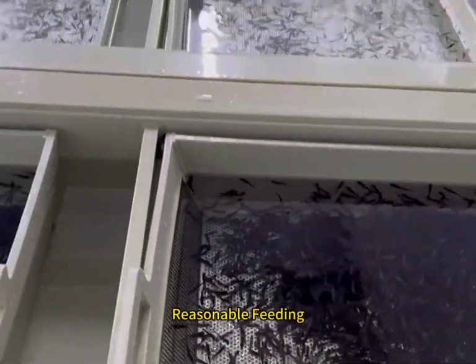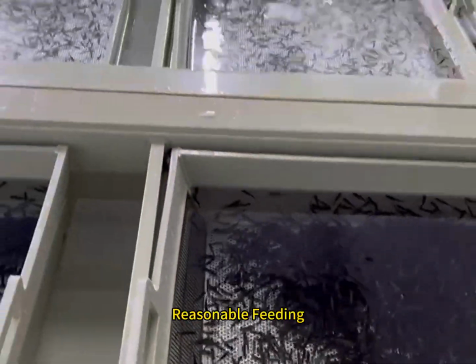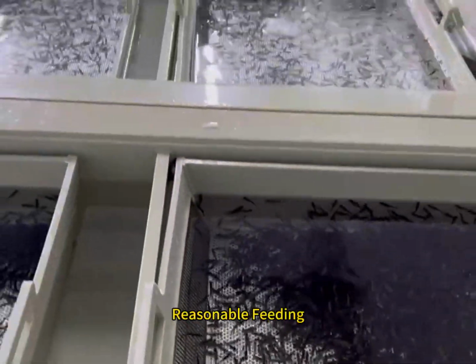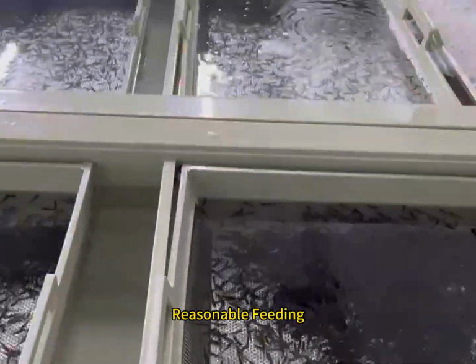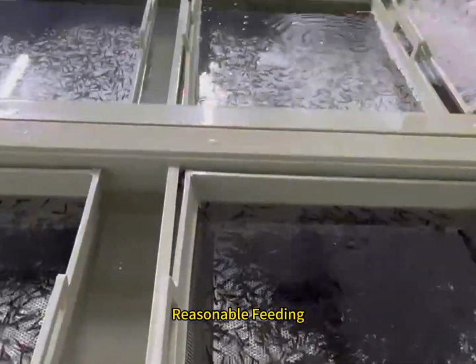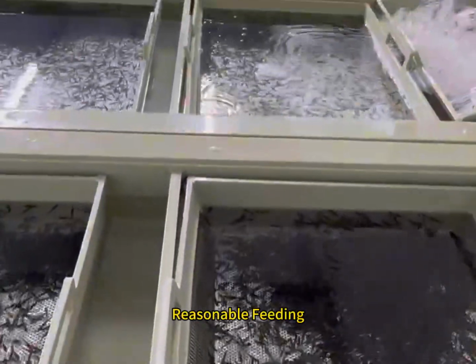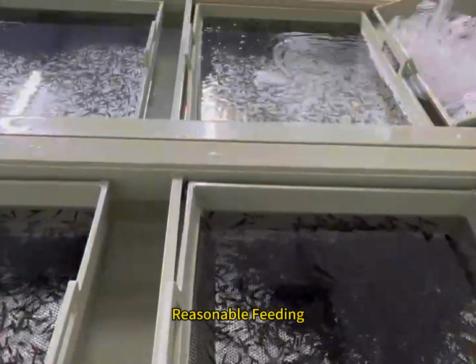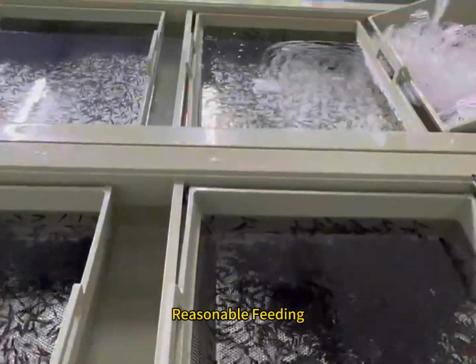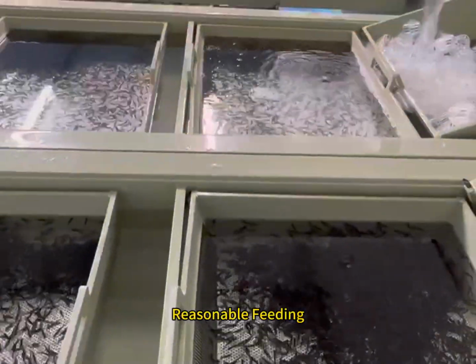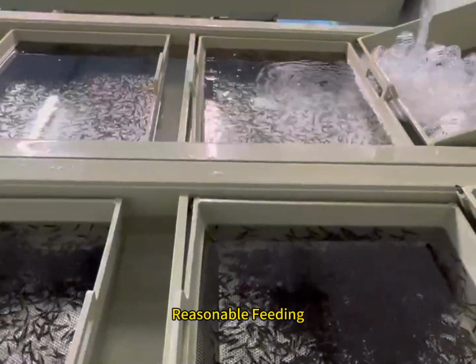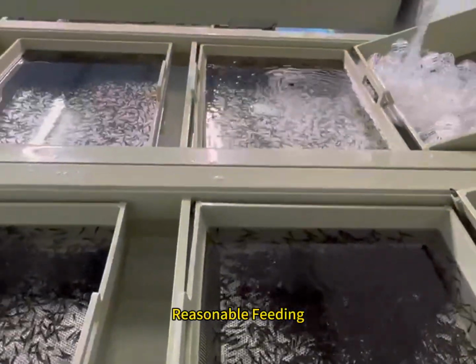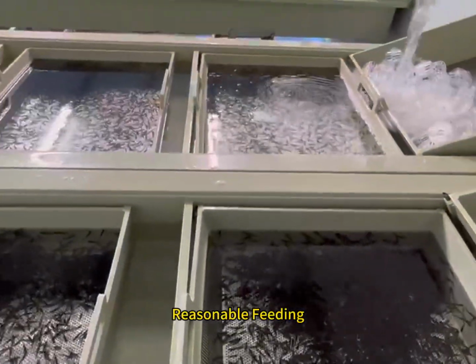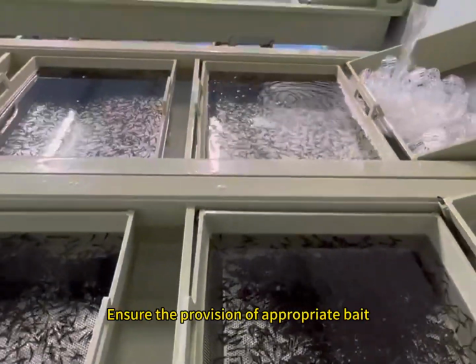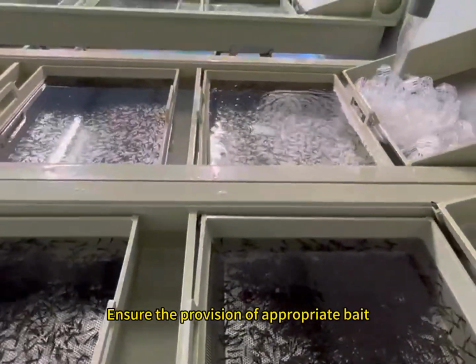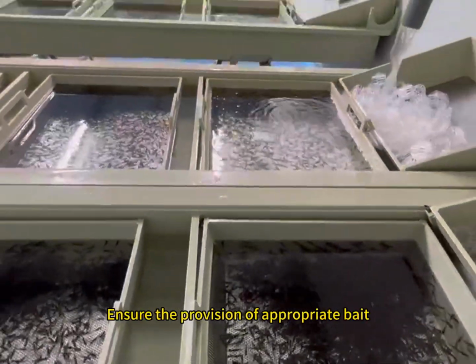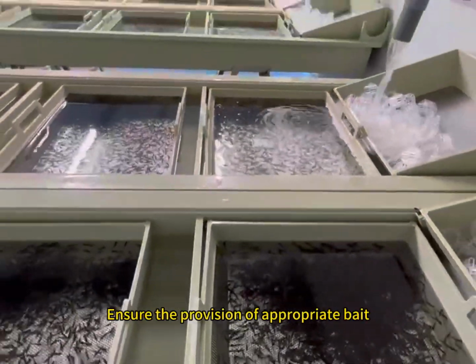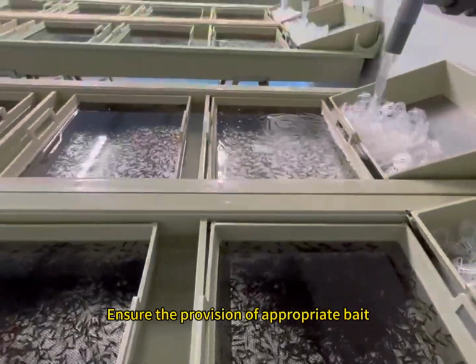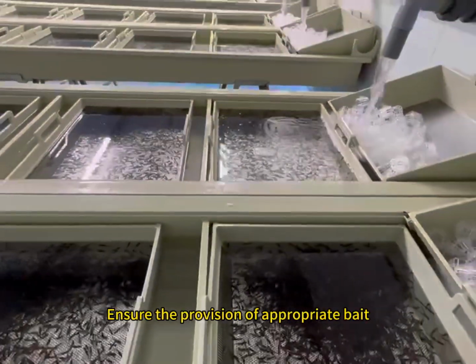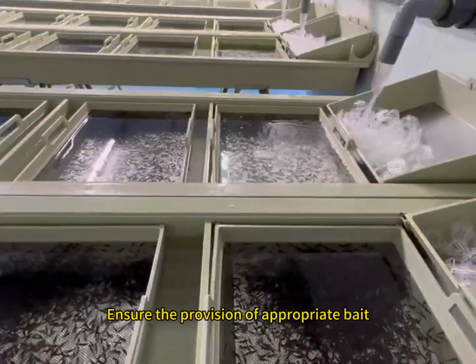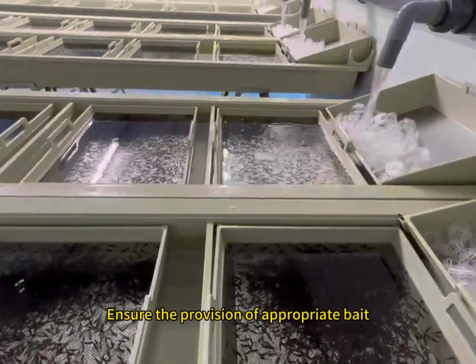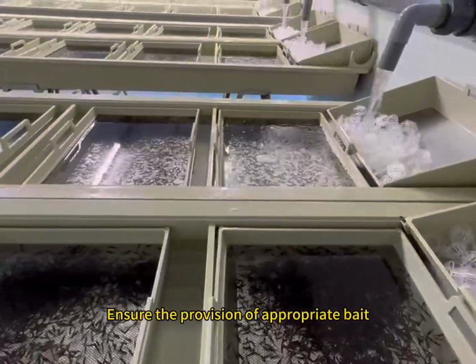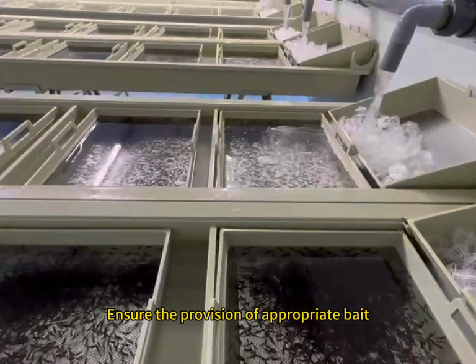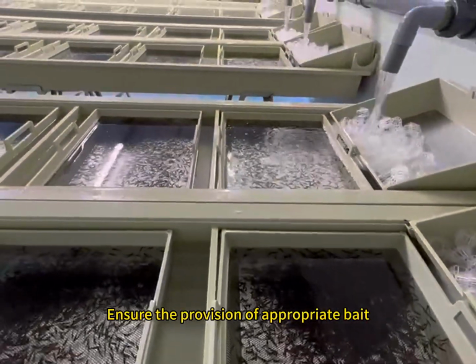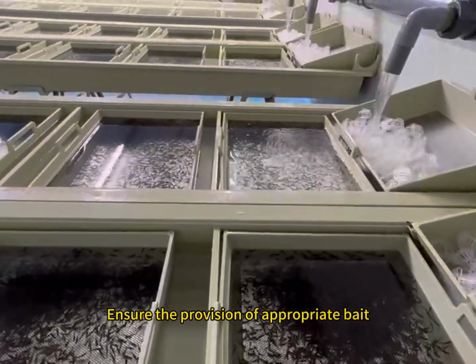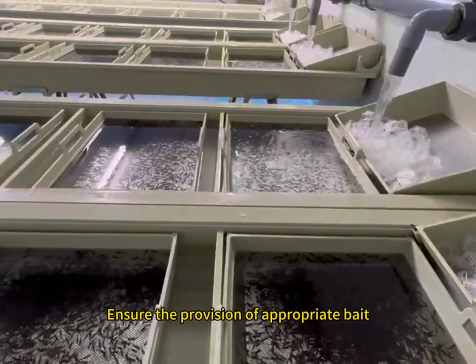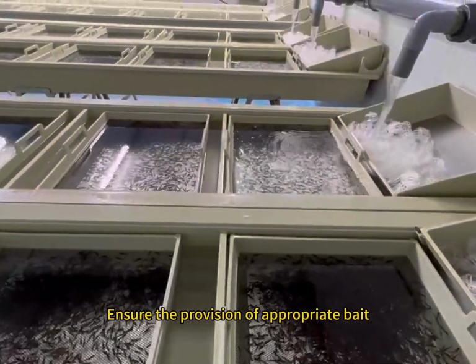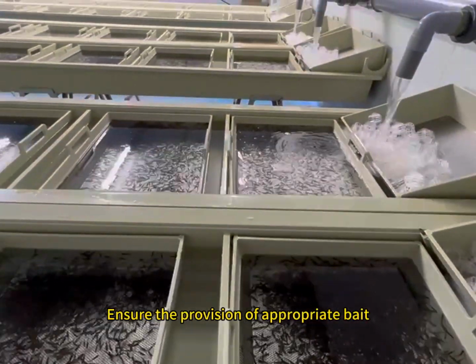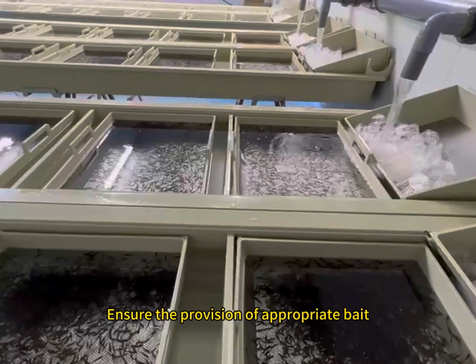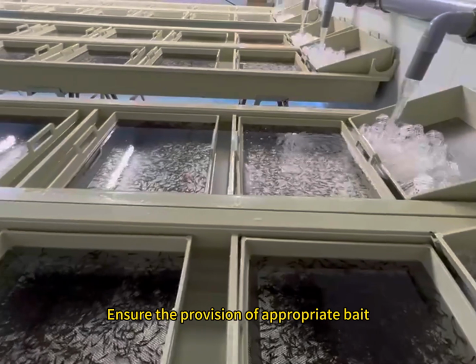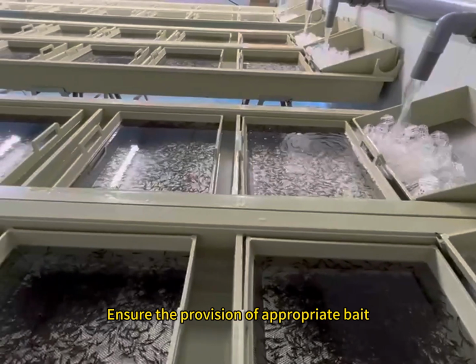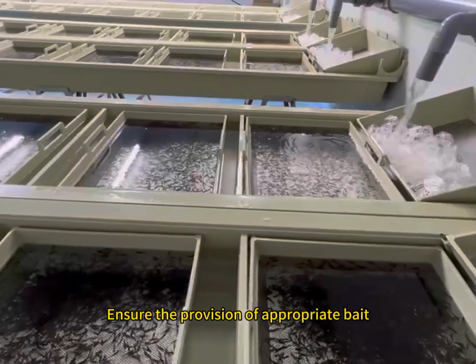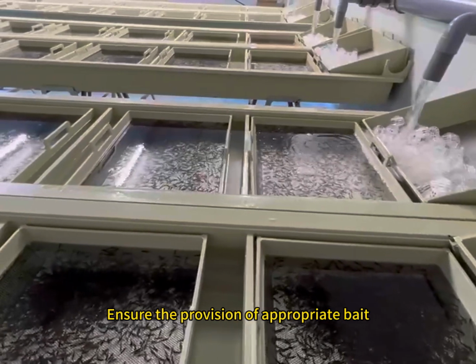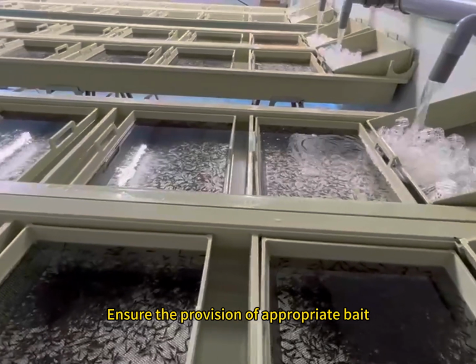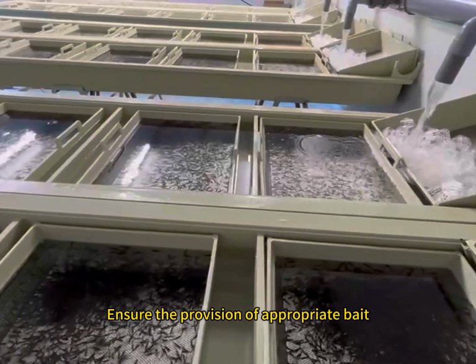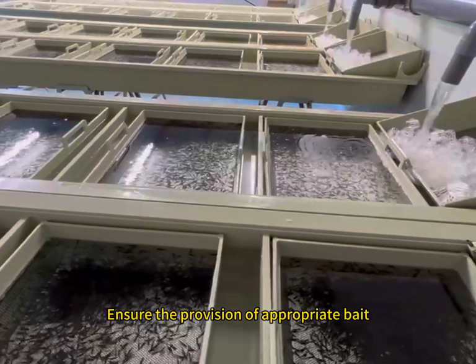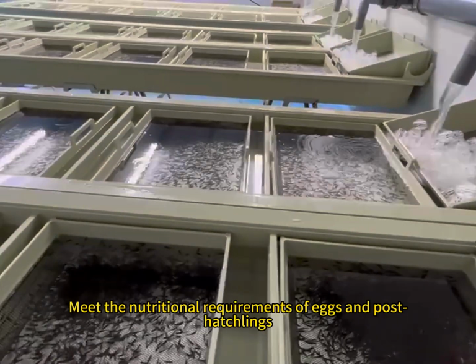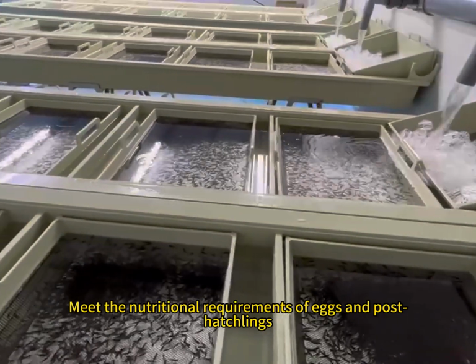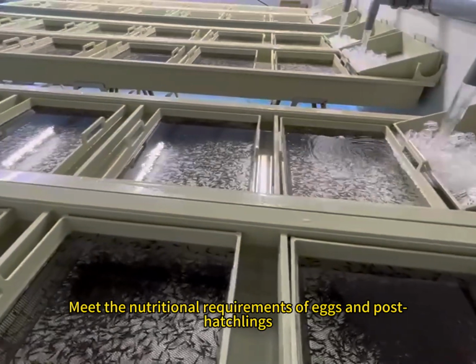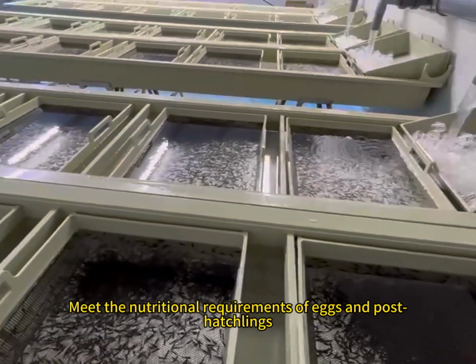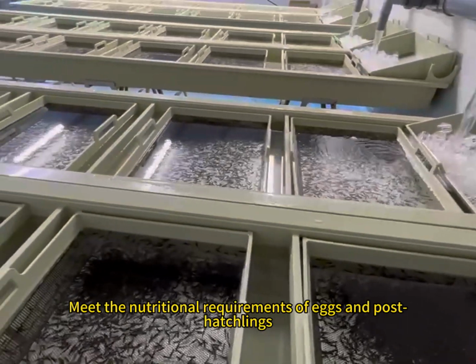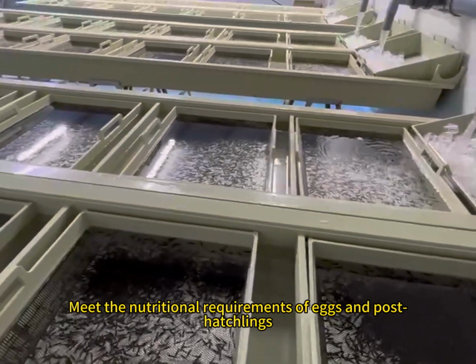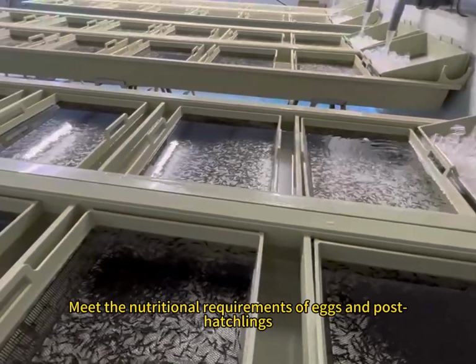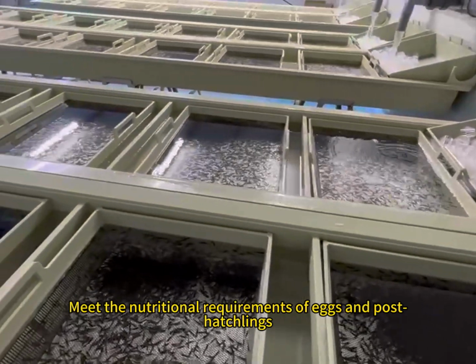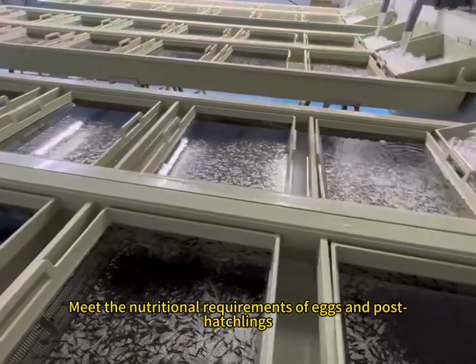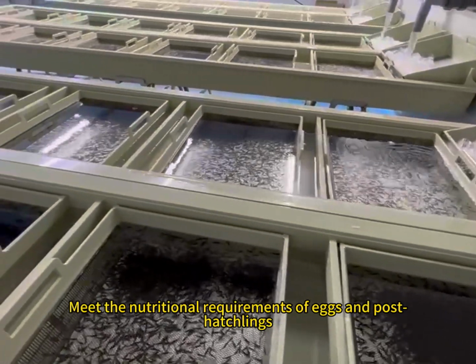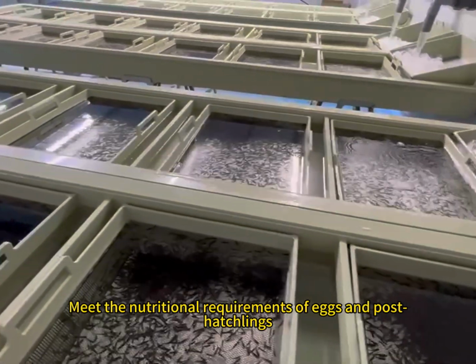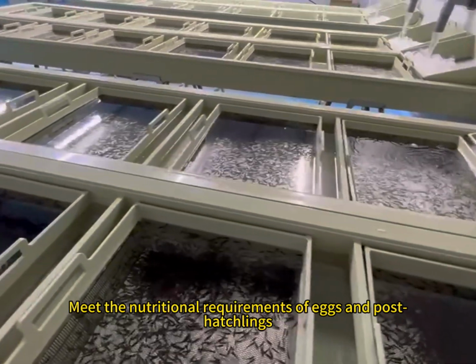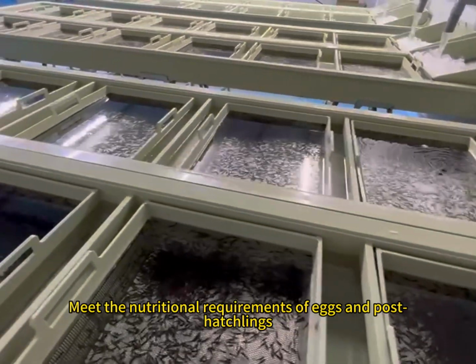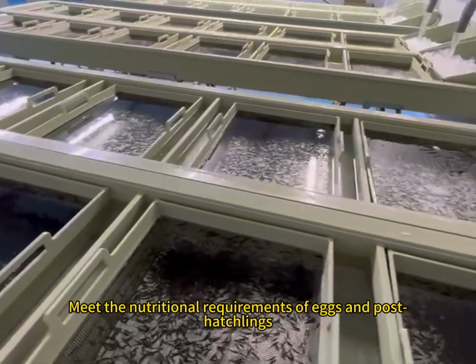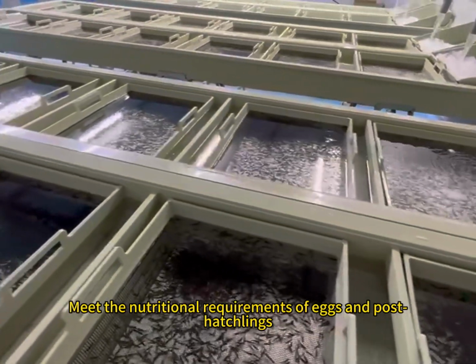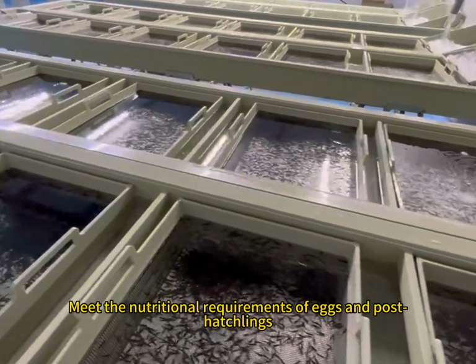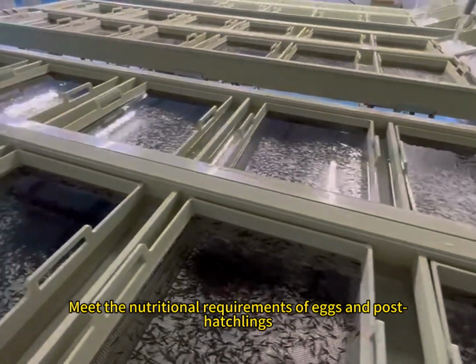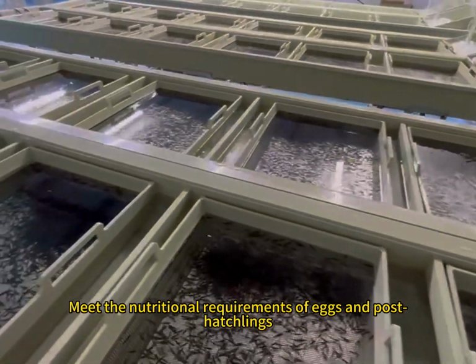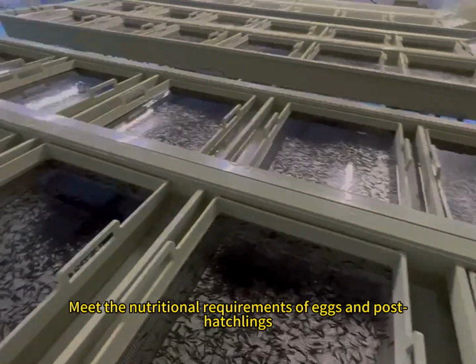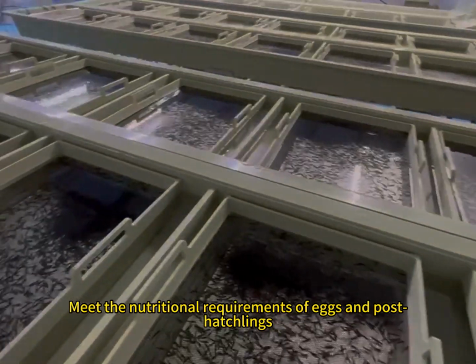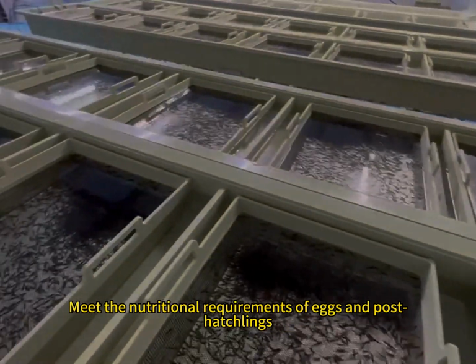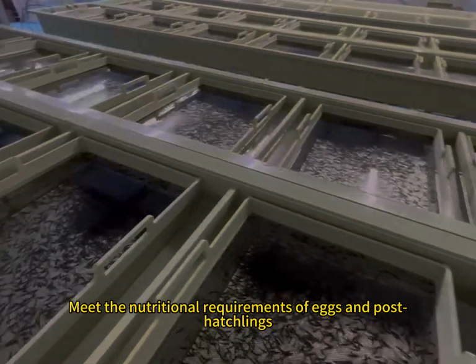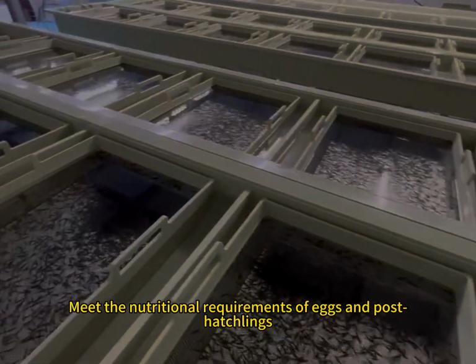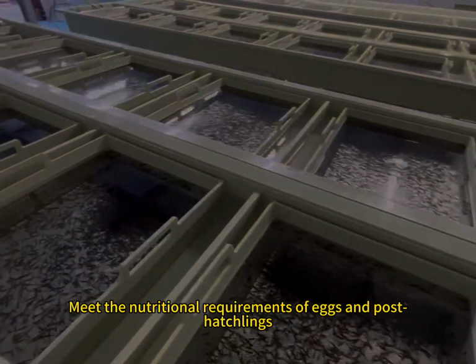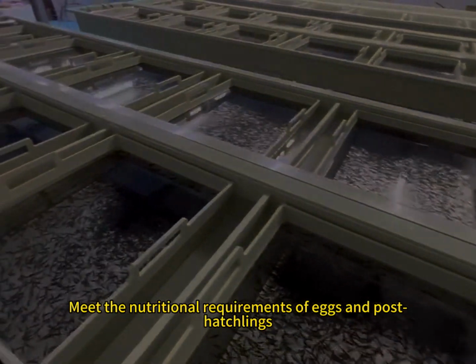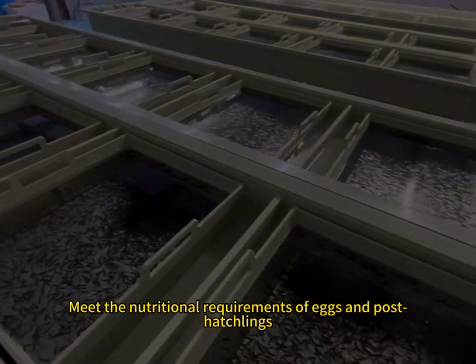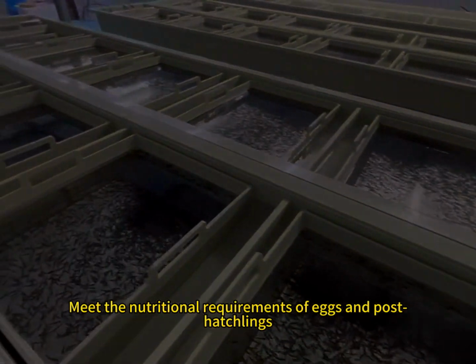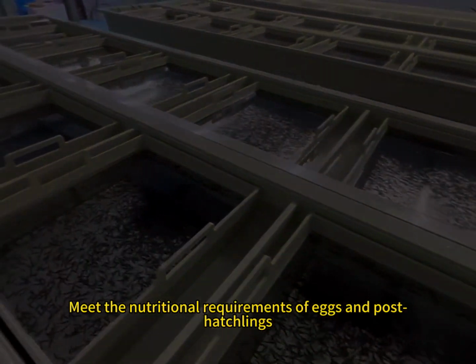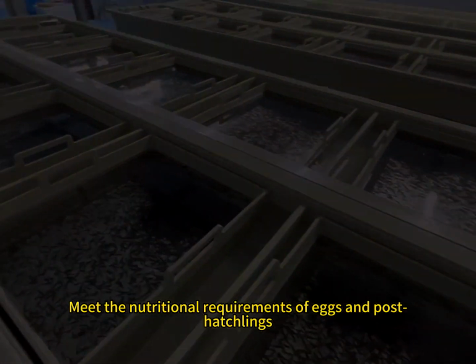Reasonable Feeding: Ensure the provision of appropriate bait to meet the nutritional requirements of eggs and post-hatchlings.